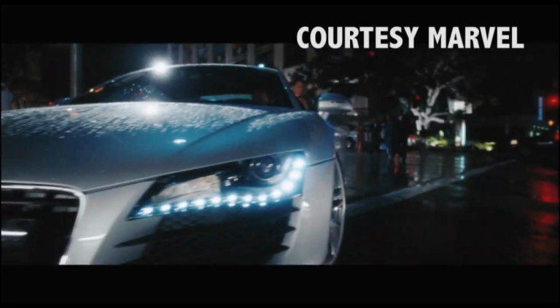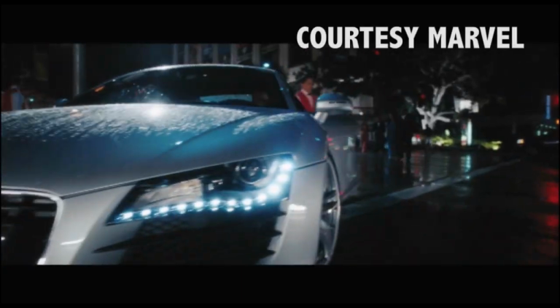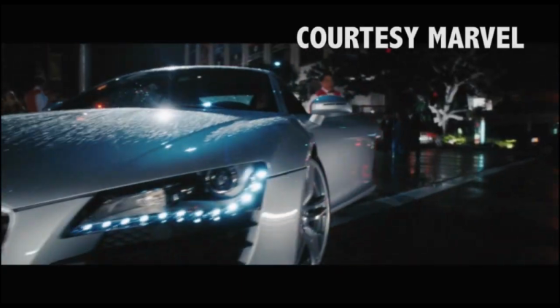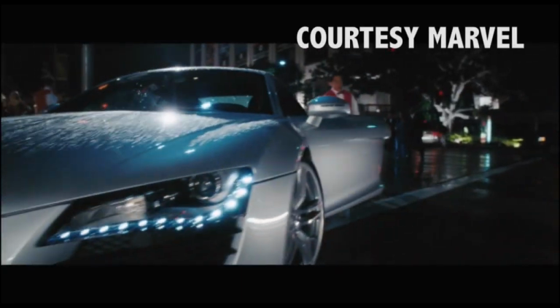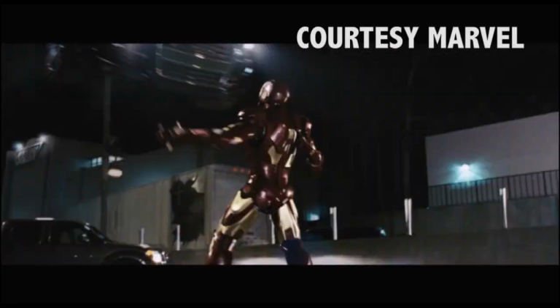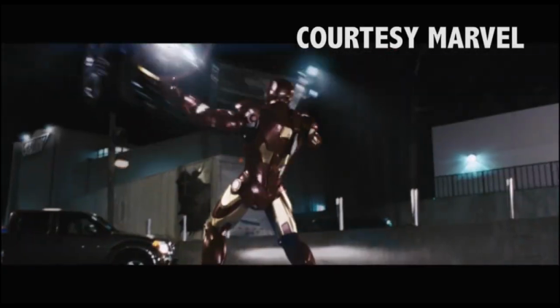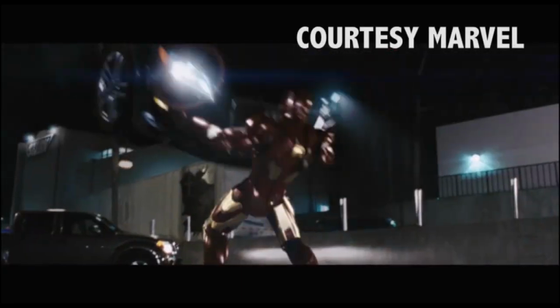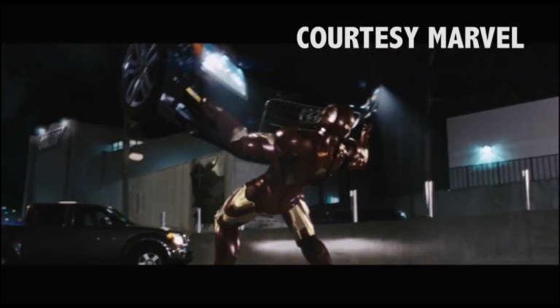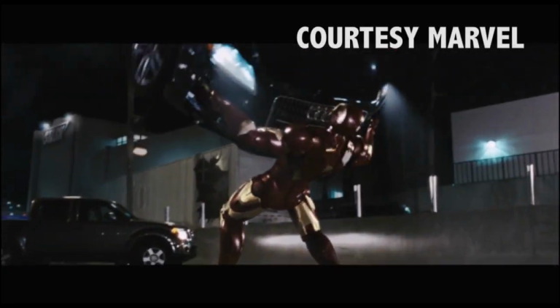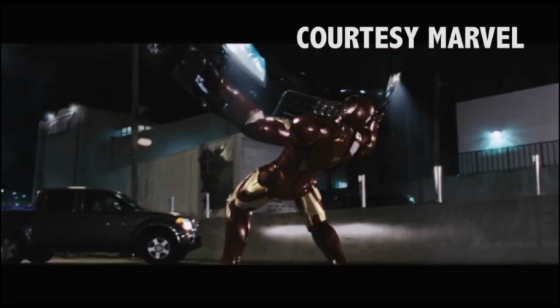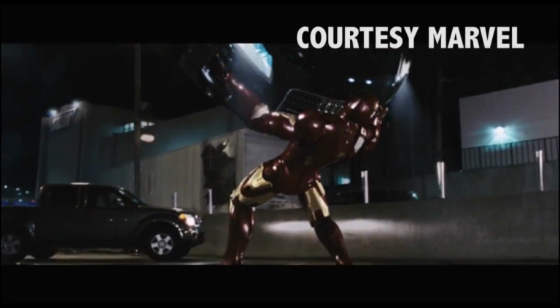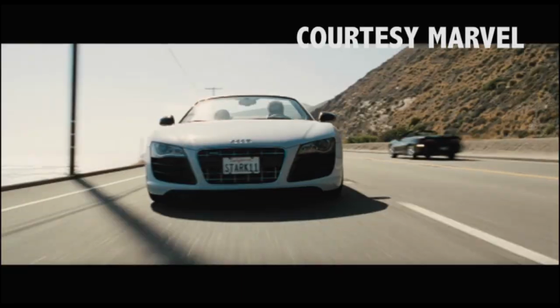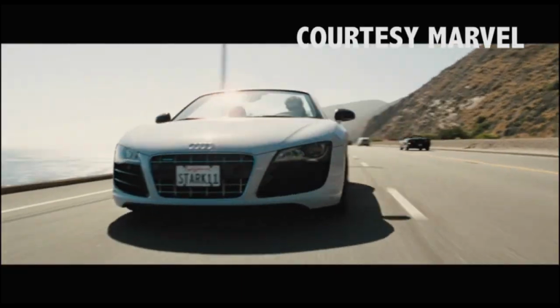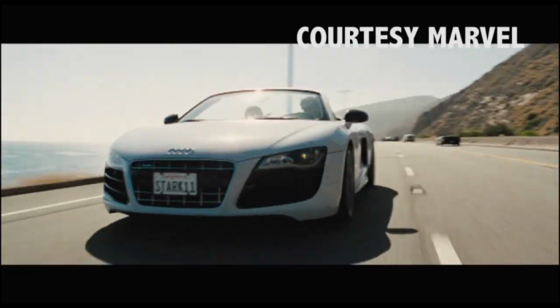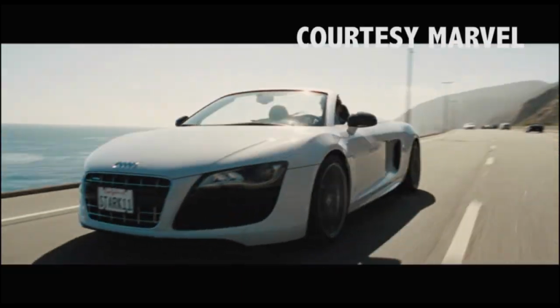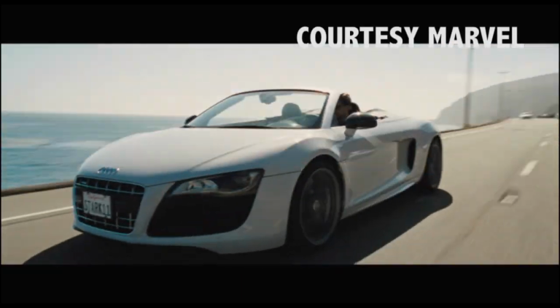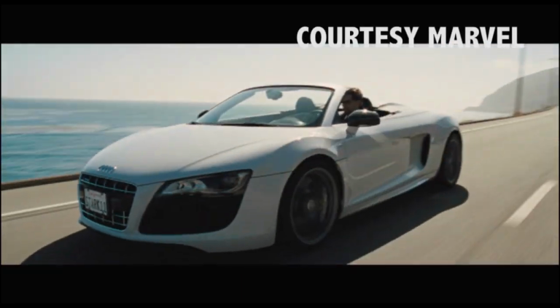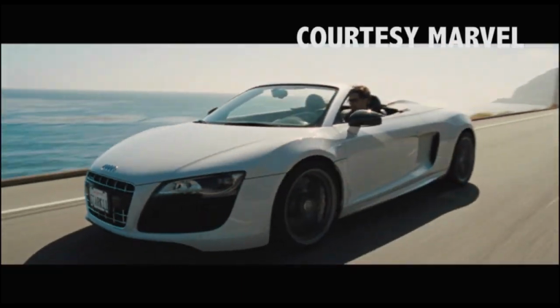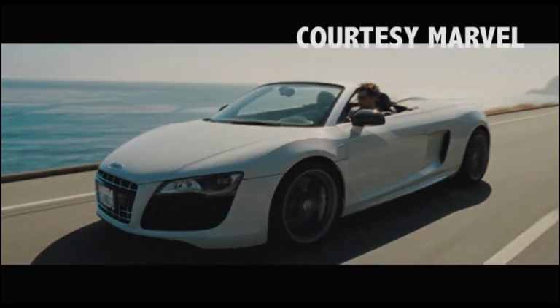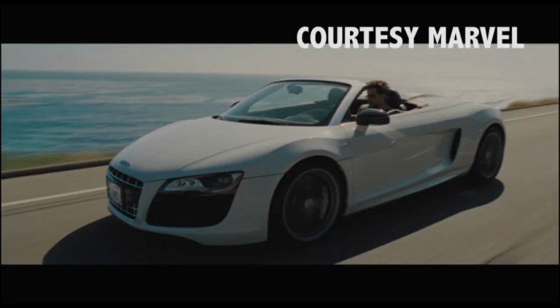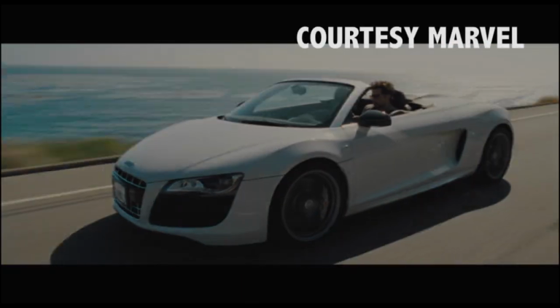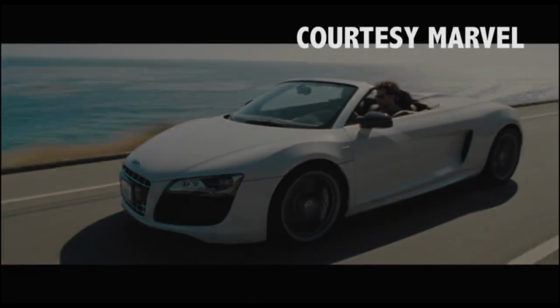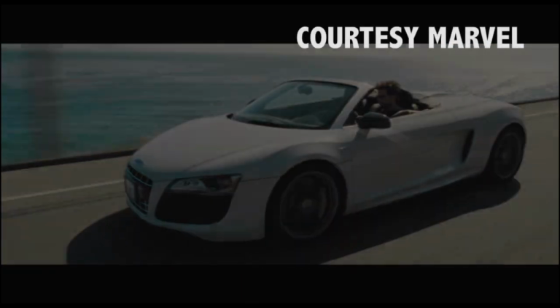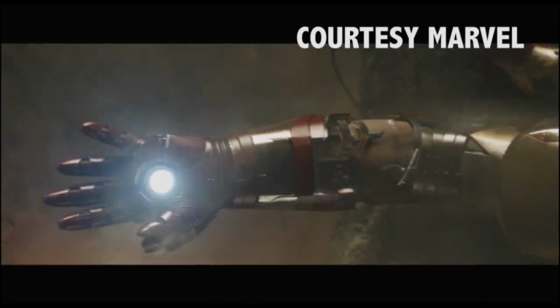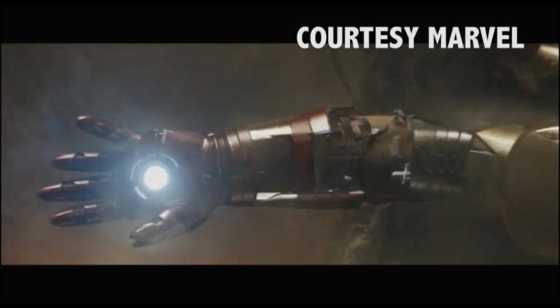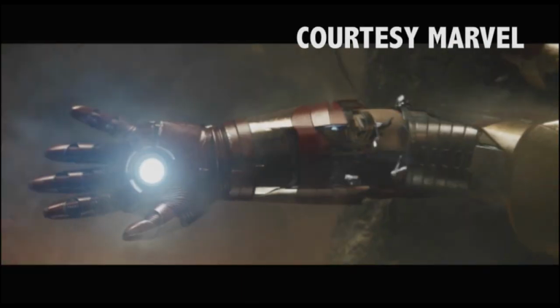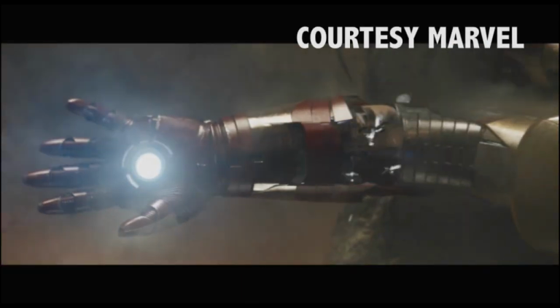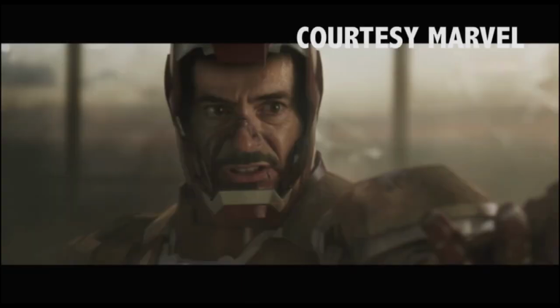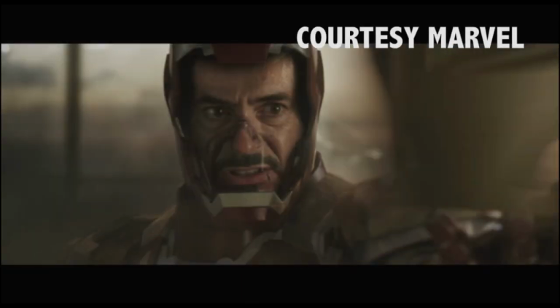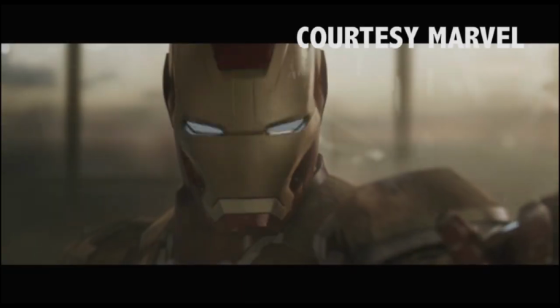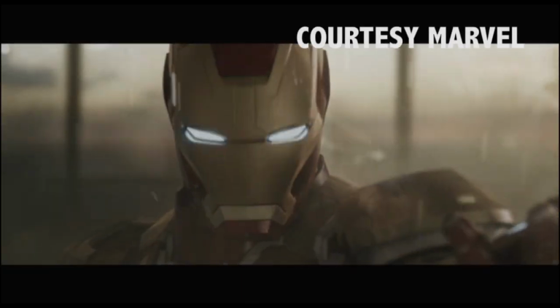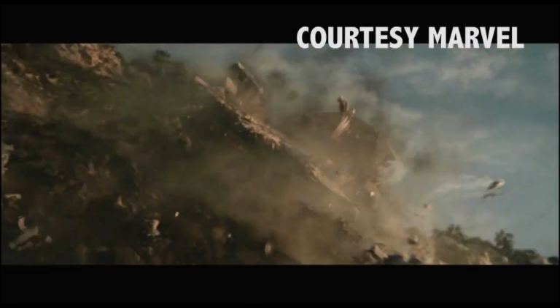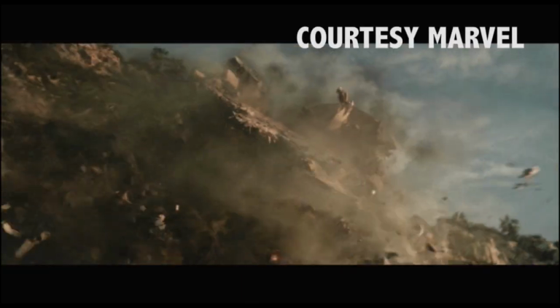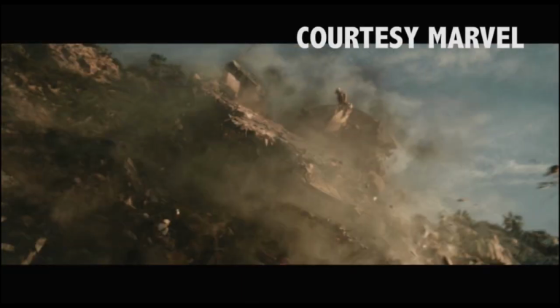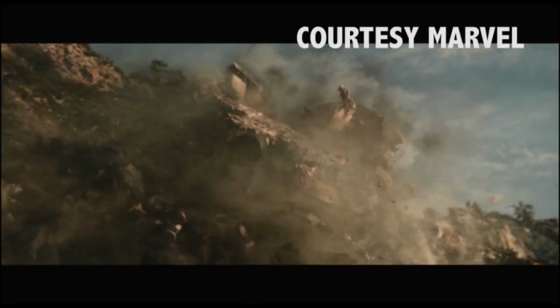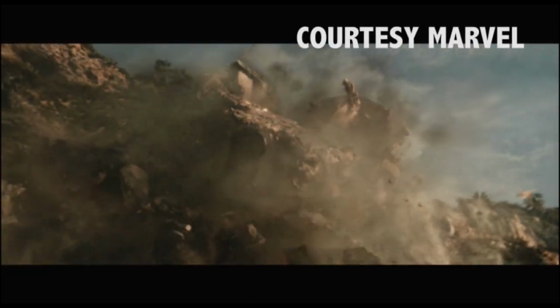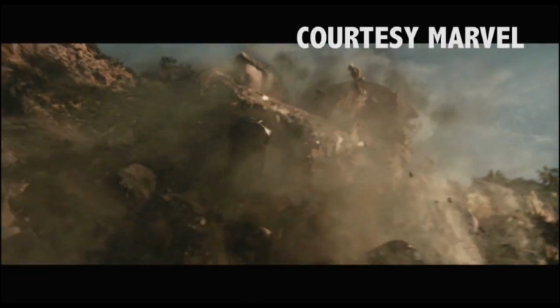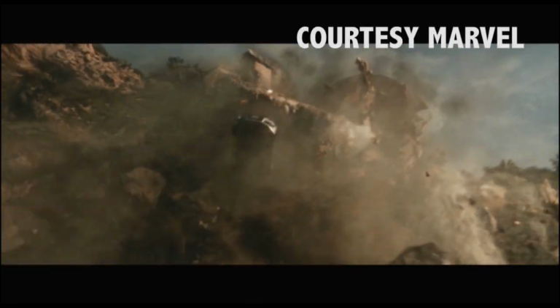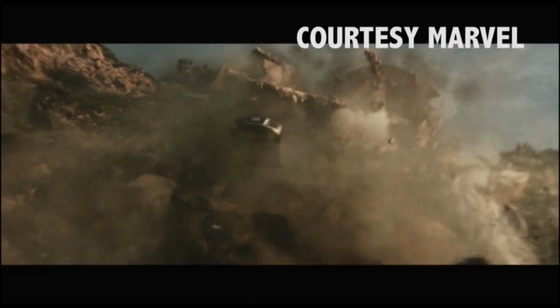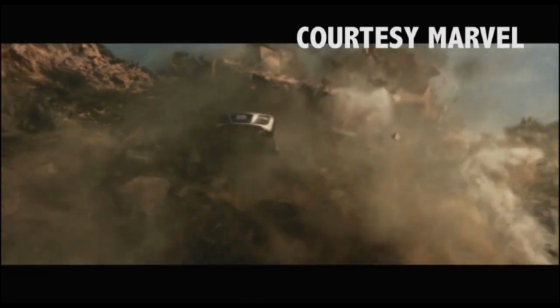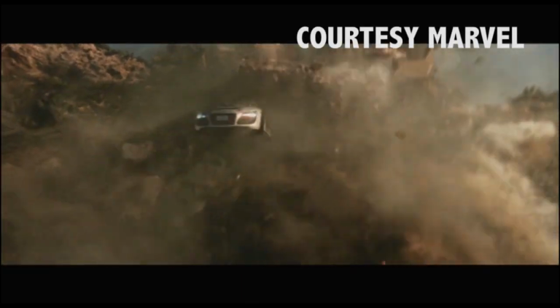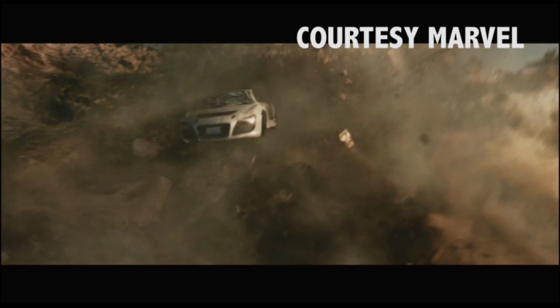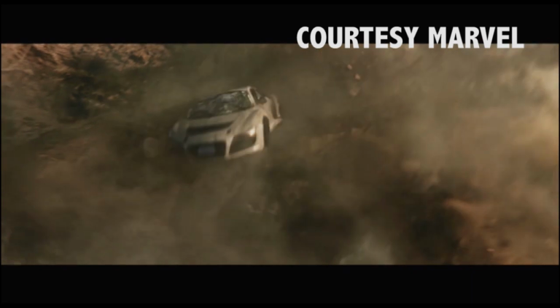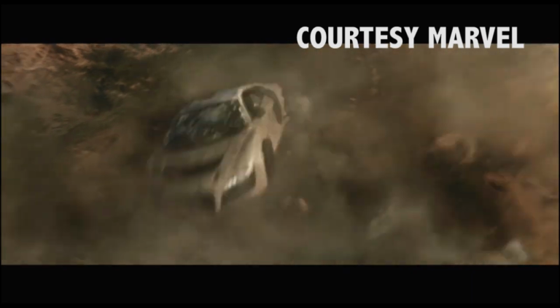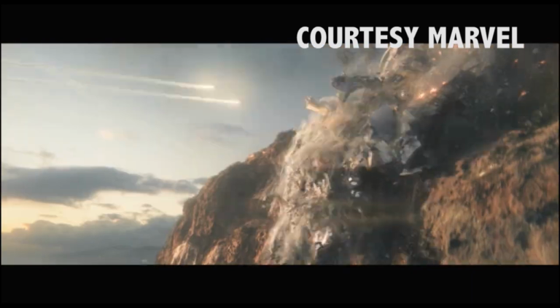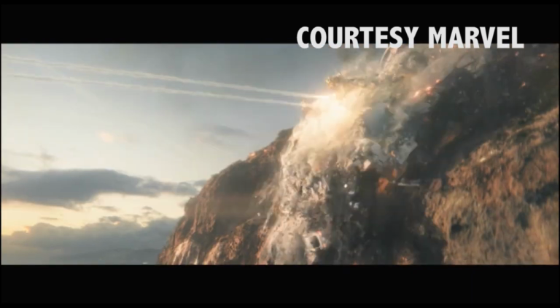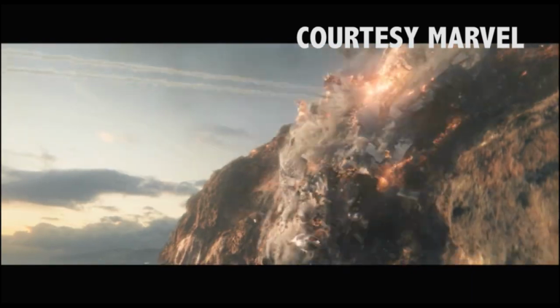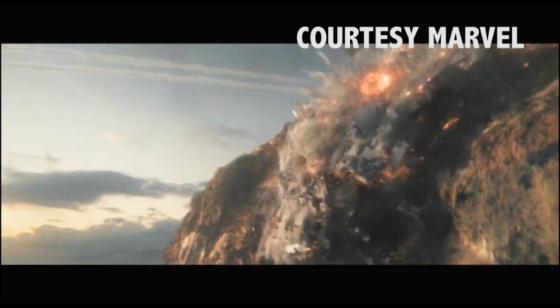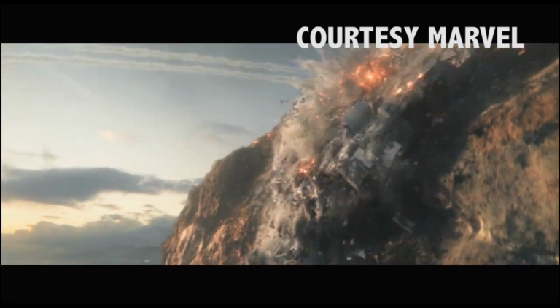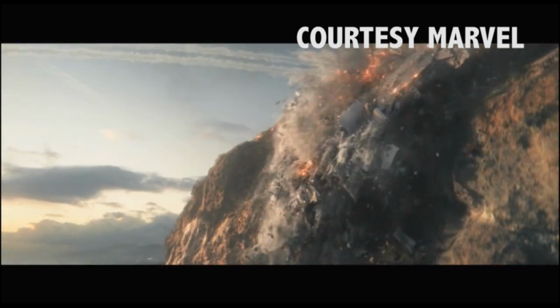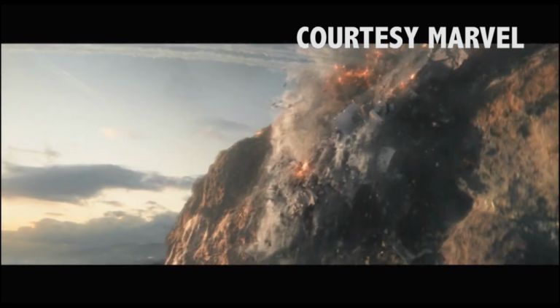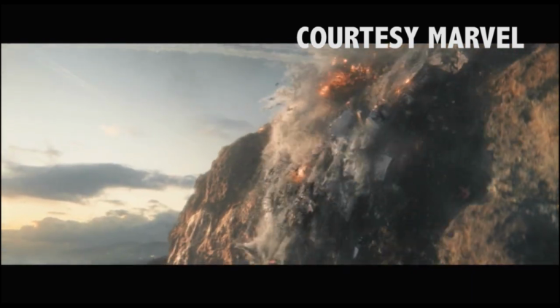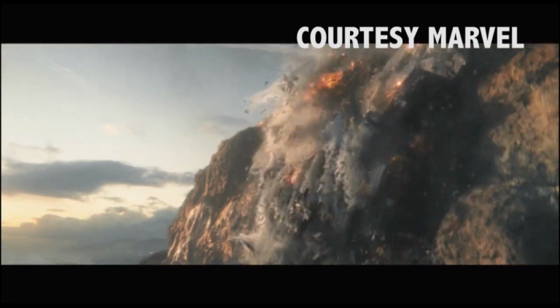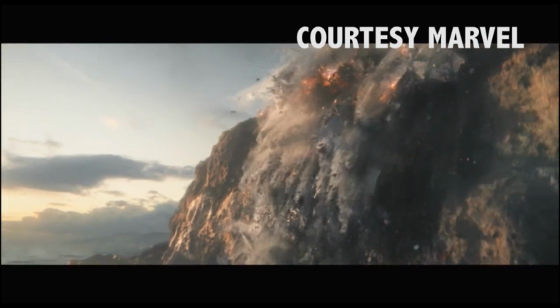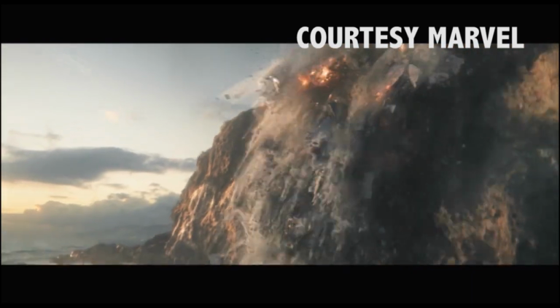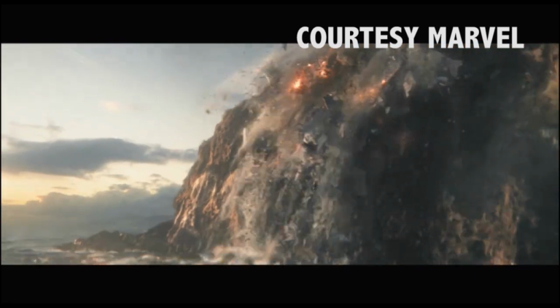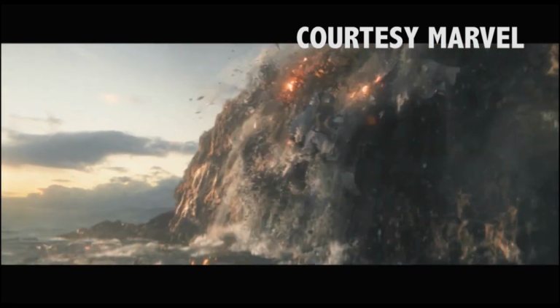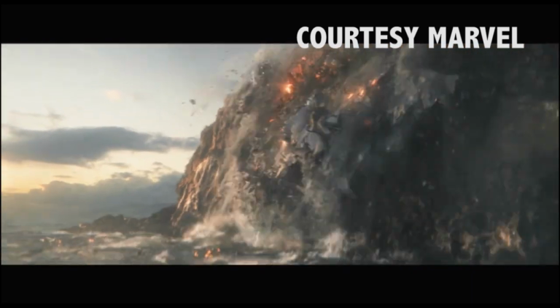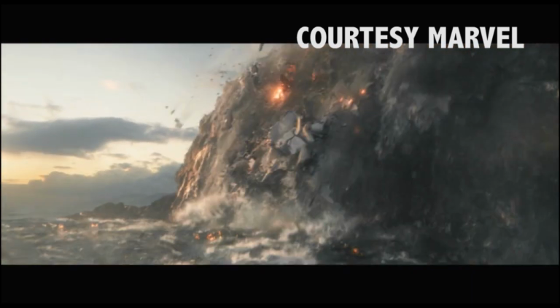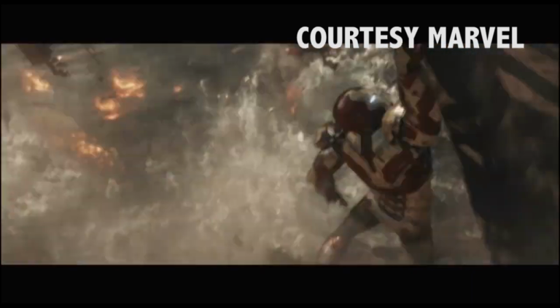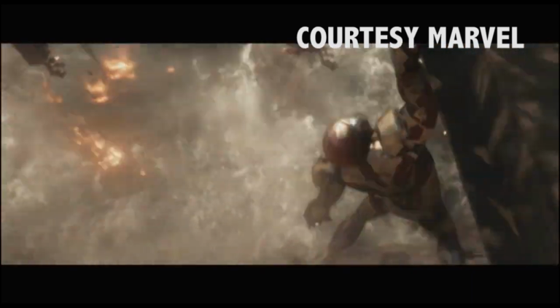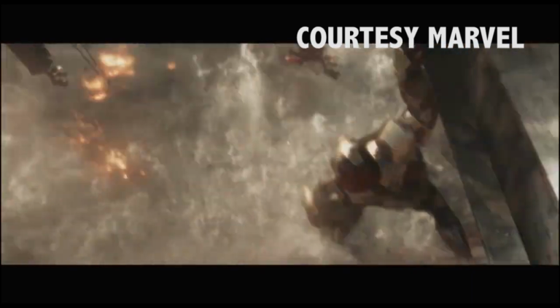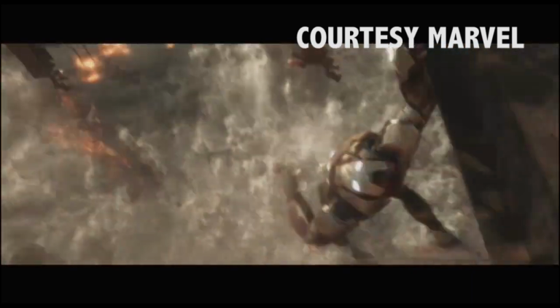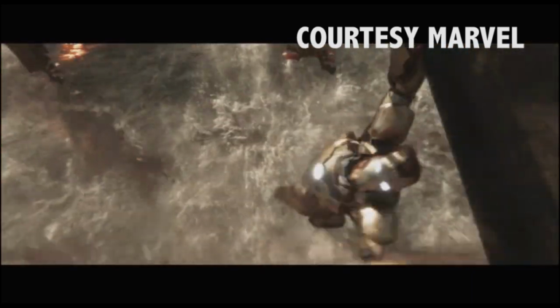Yes, that's an Audi R8 in Iron Man 3. It can make up to 550 horsepower when it's not falling out of the sky.